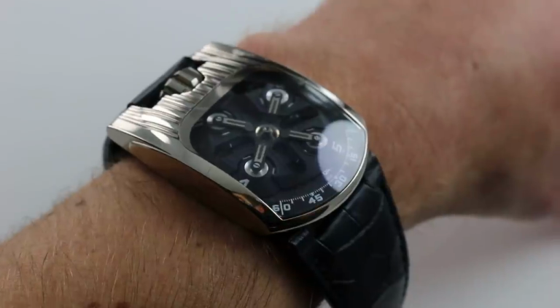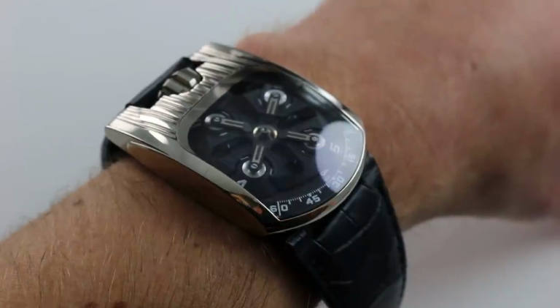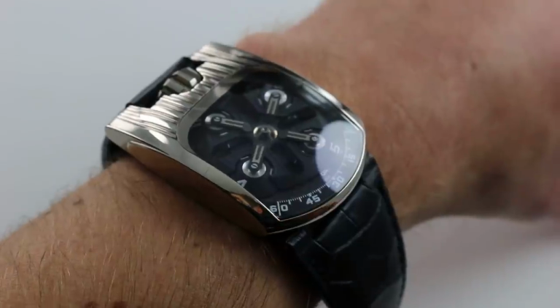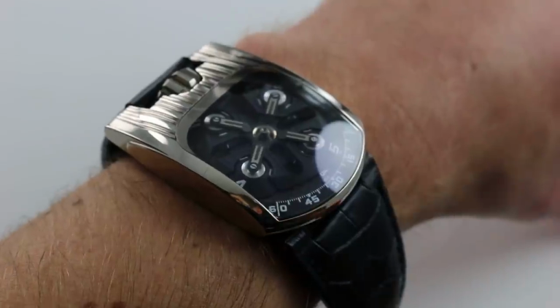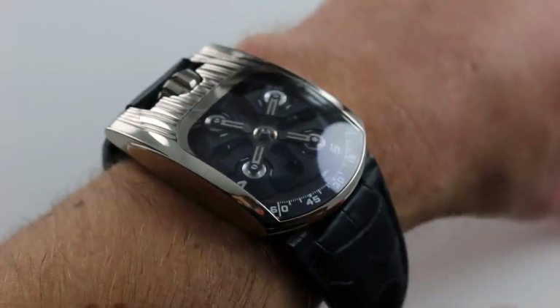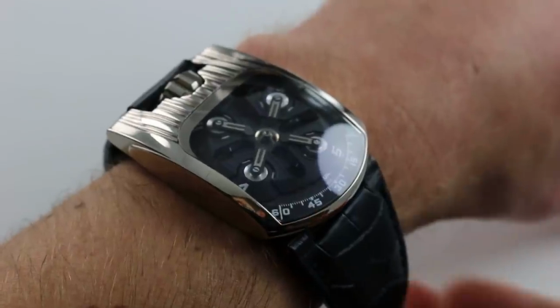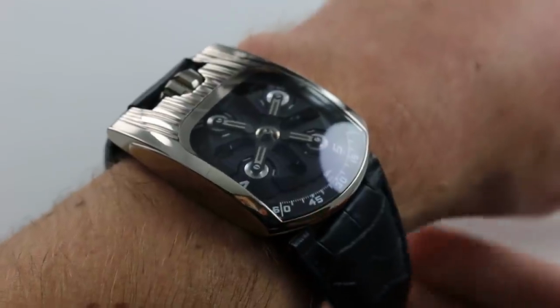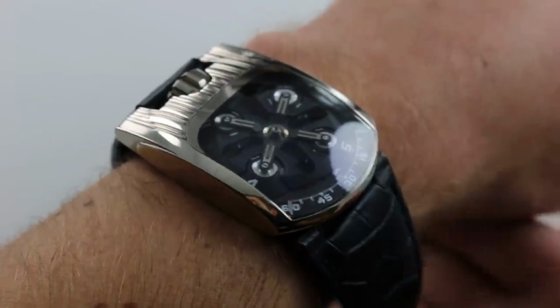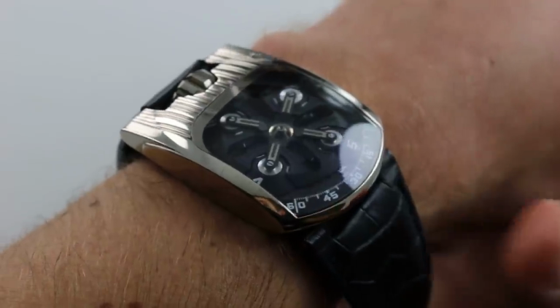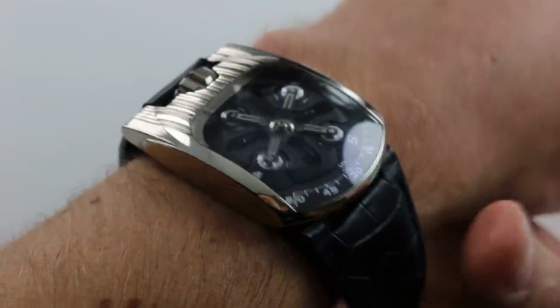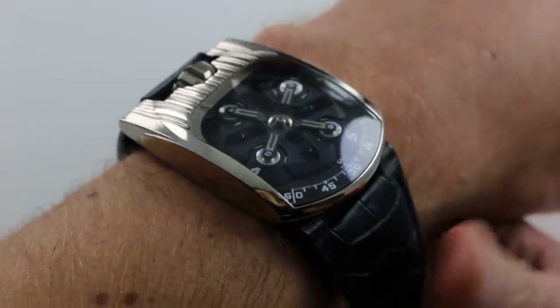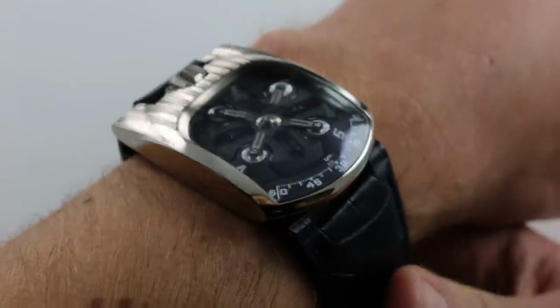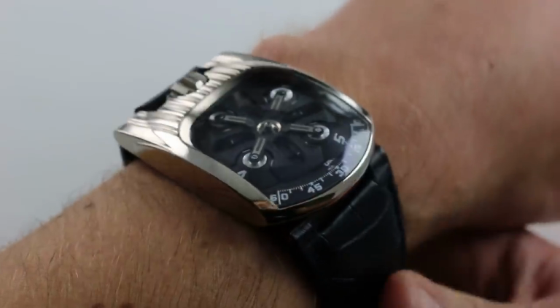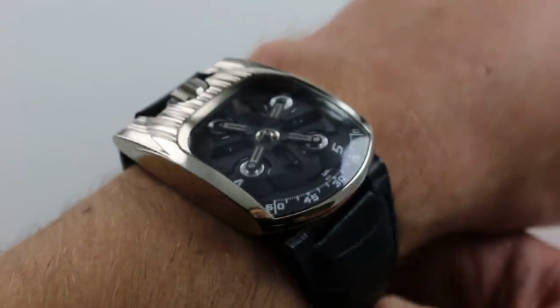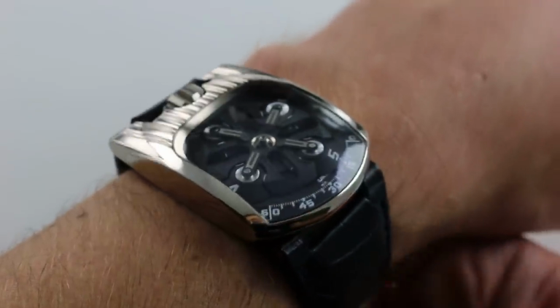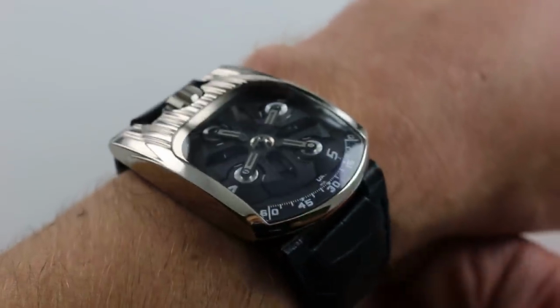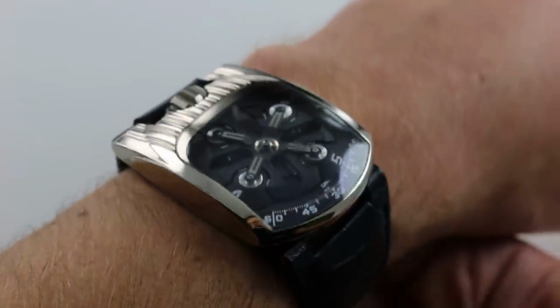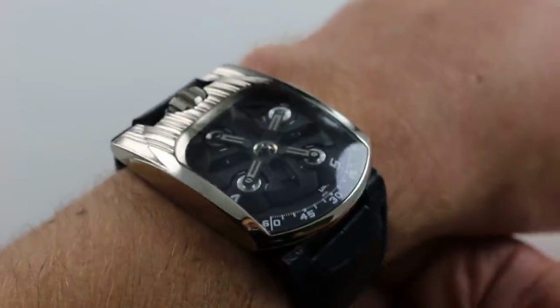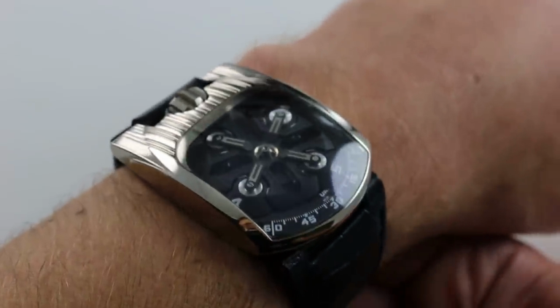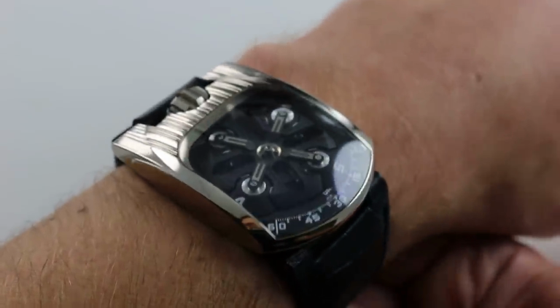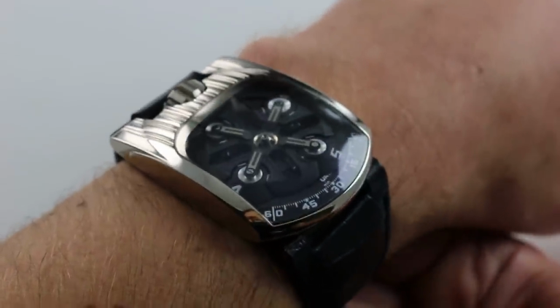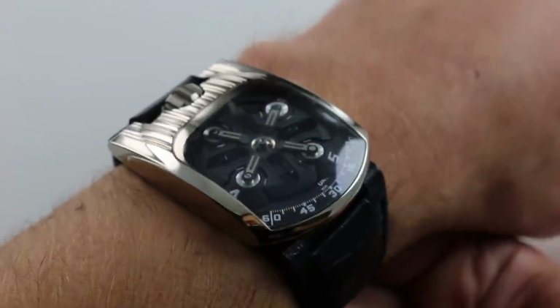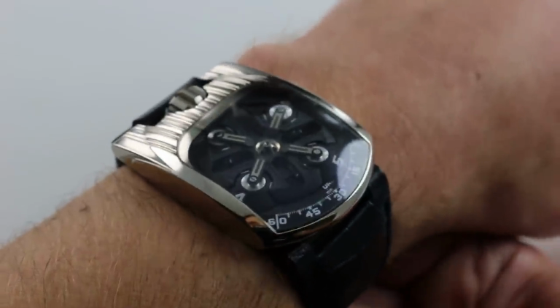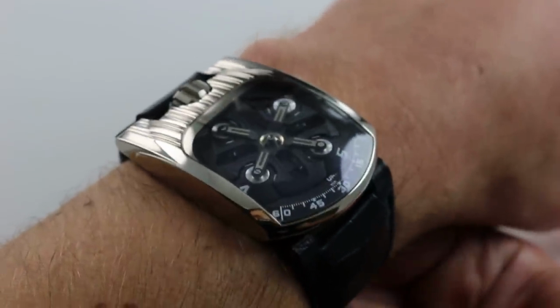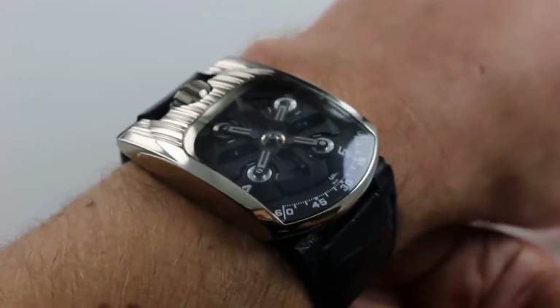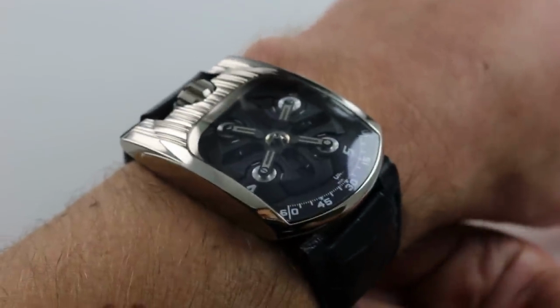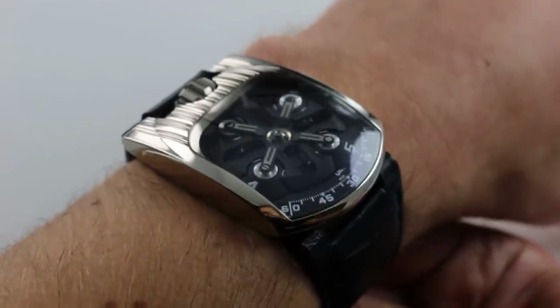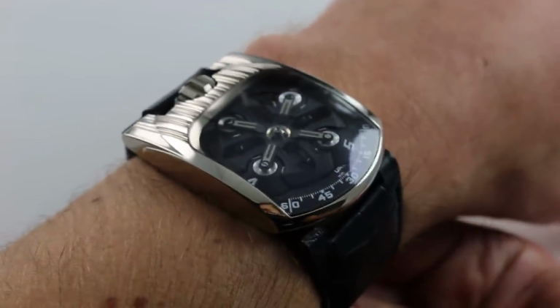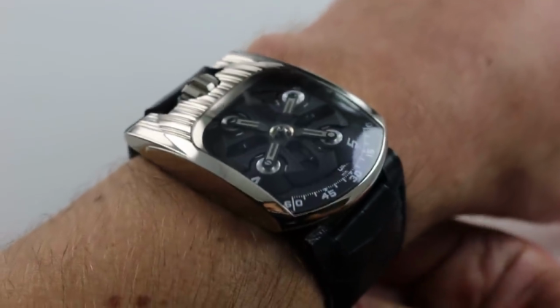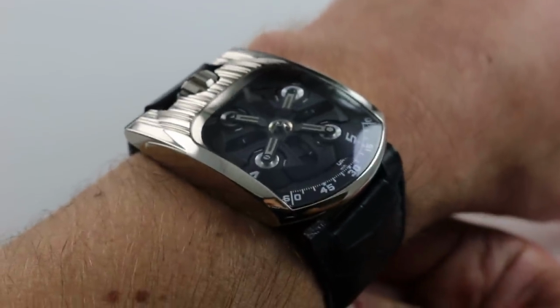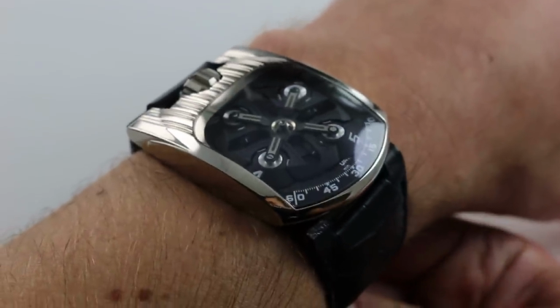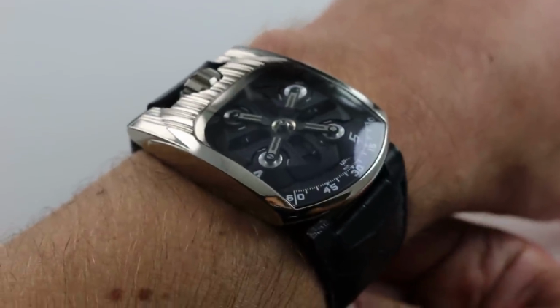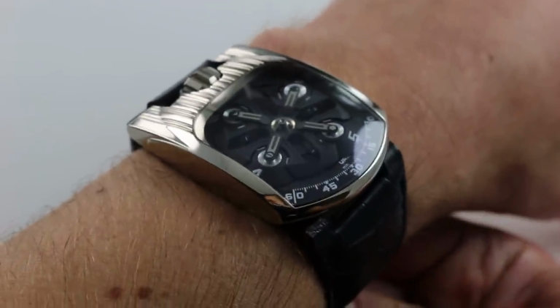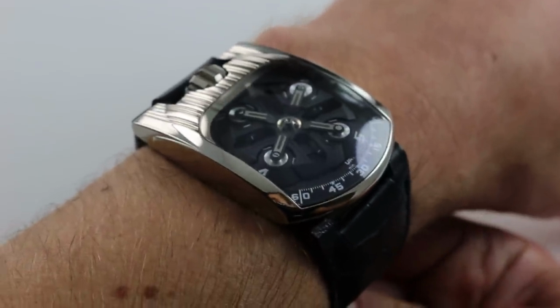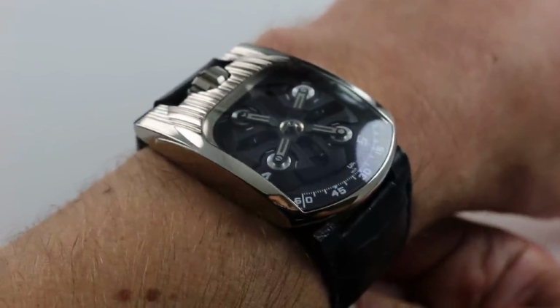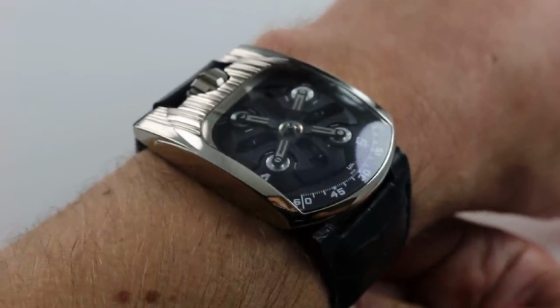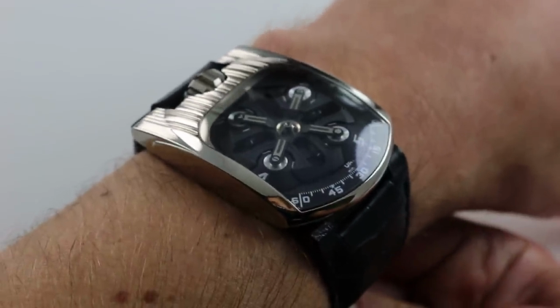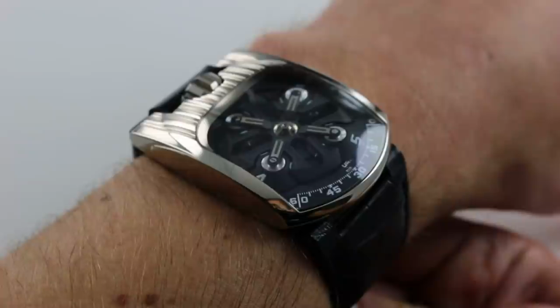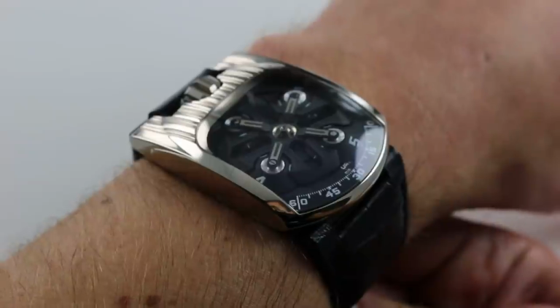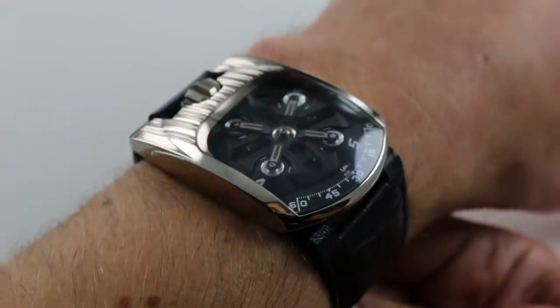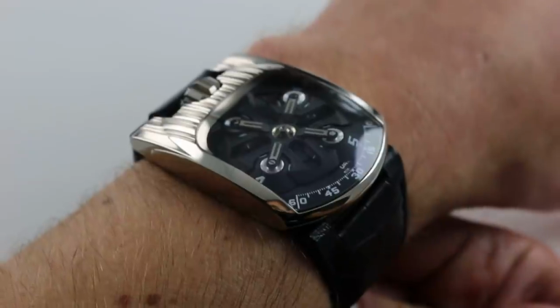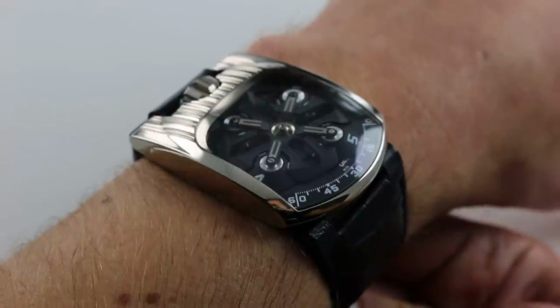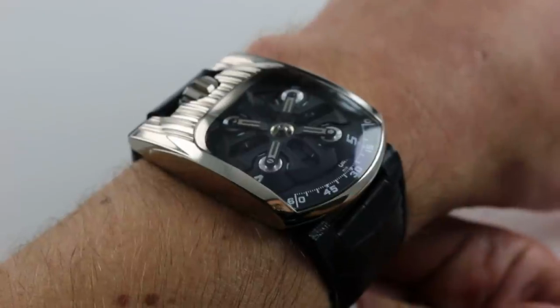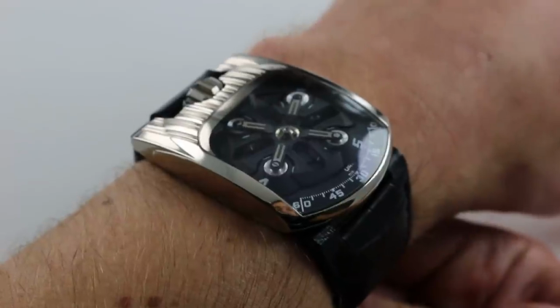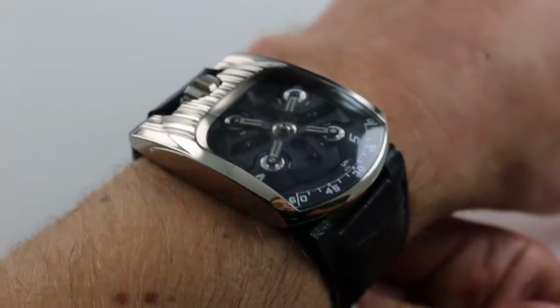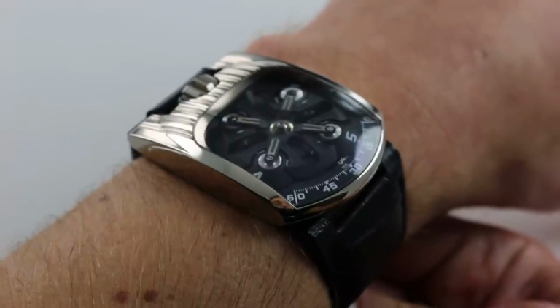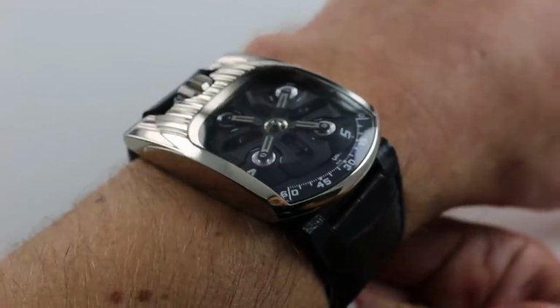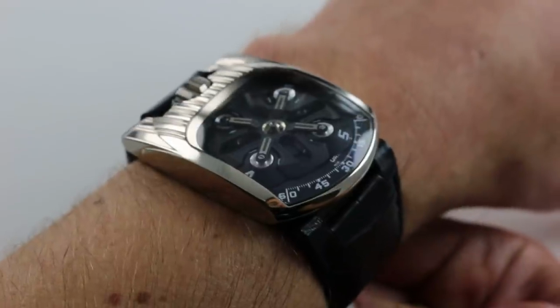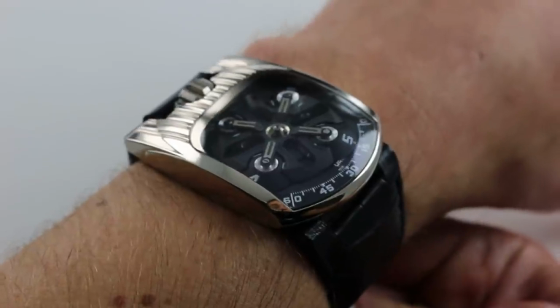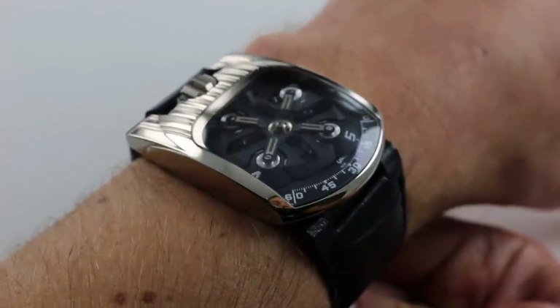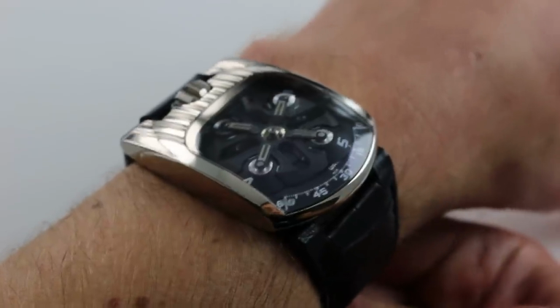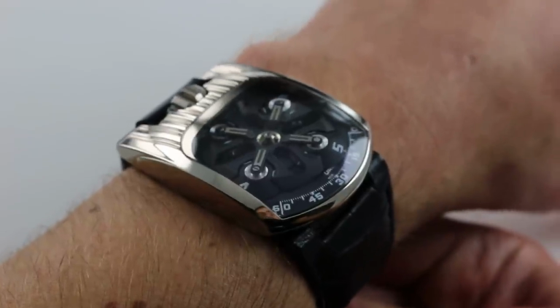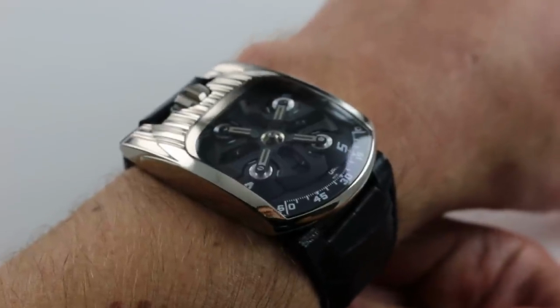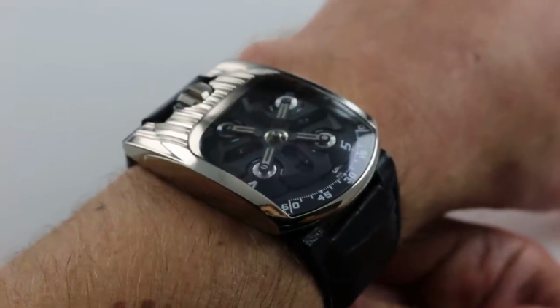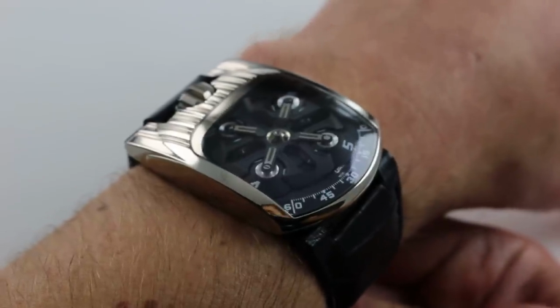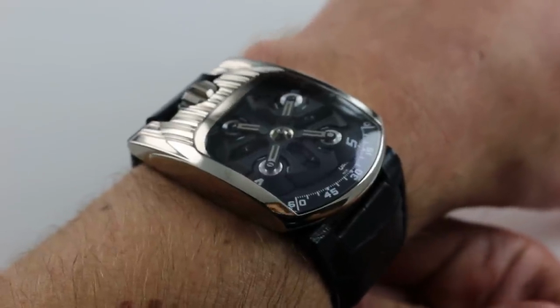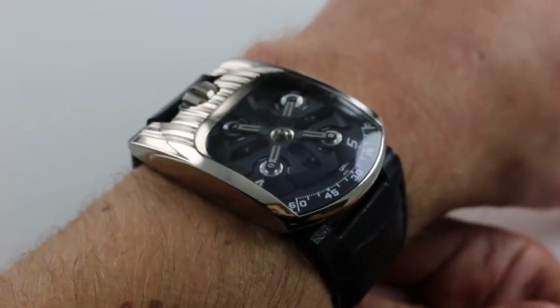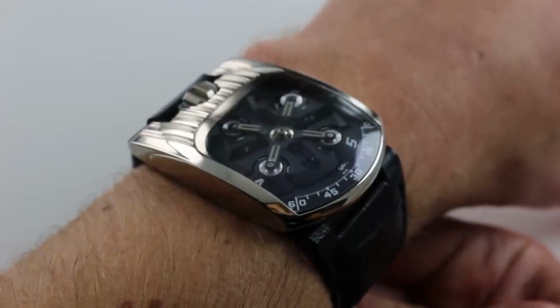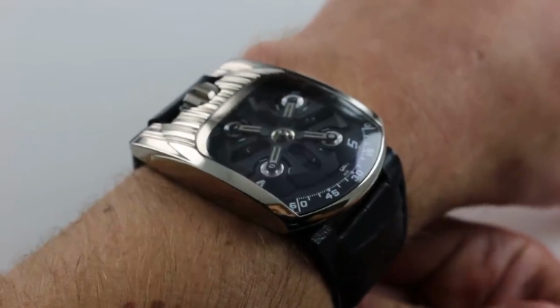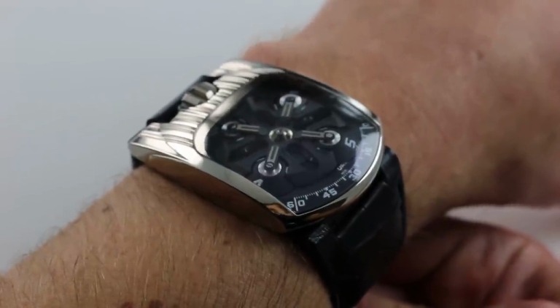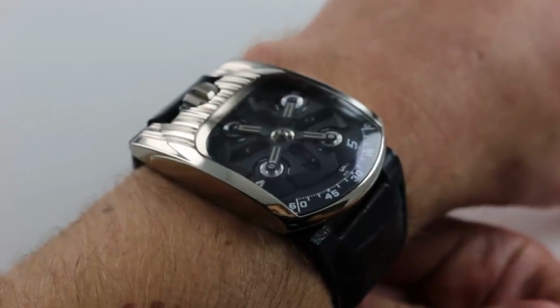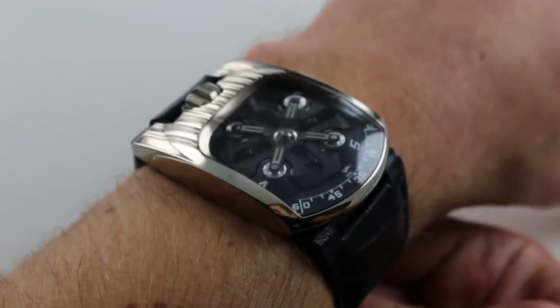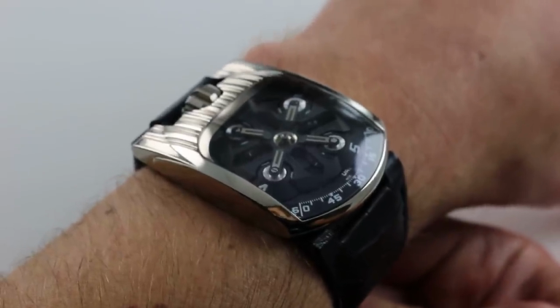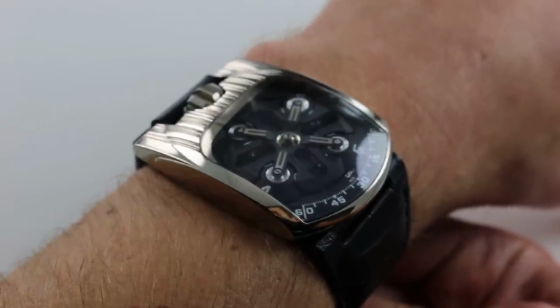Hi, I'm Tim. Welcome to our channel and thanks for logging on. Today we're discussing the Urwerk UR103T Tarantula.